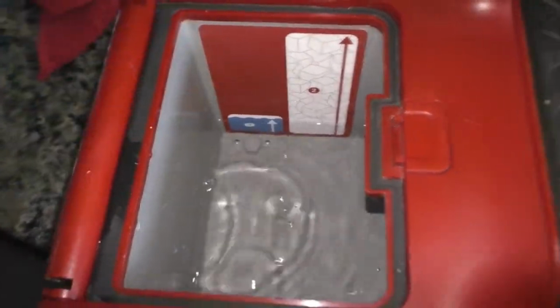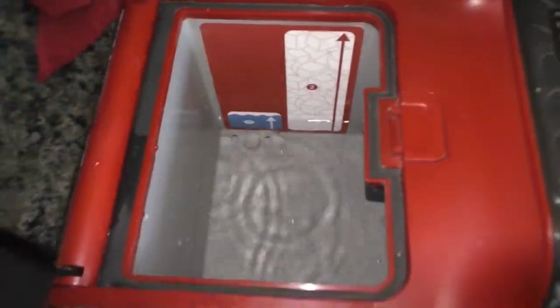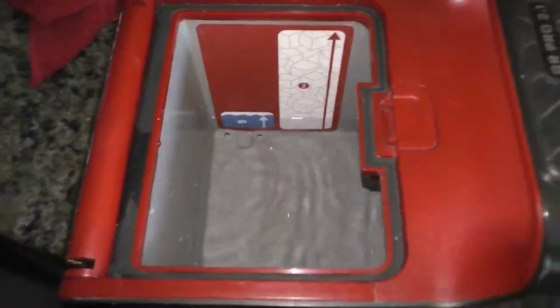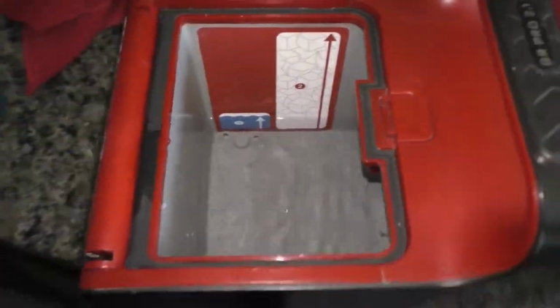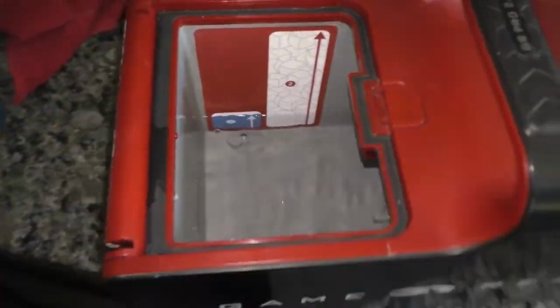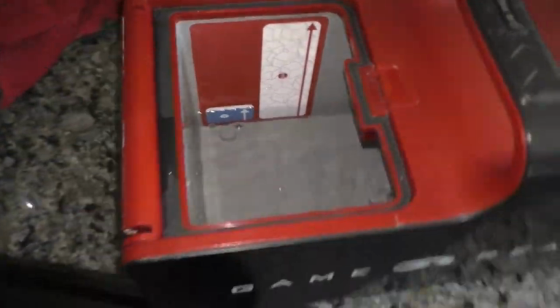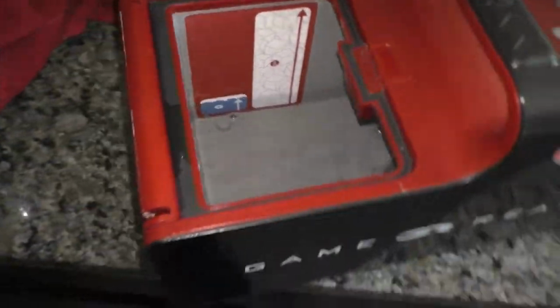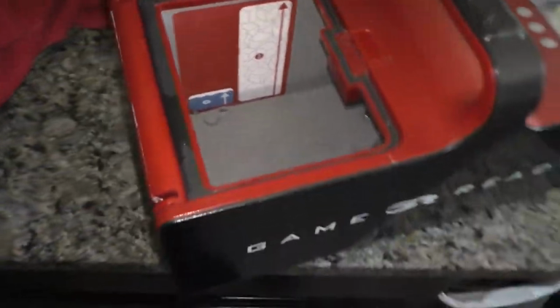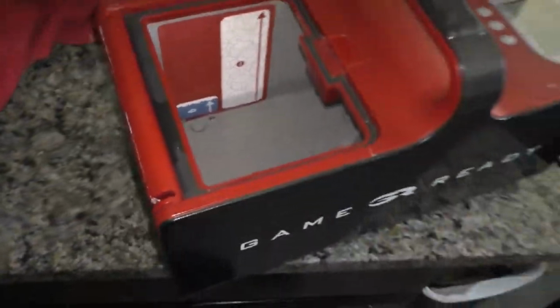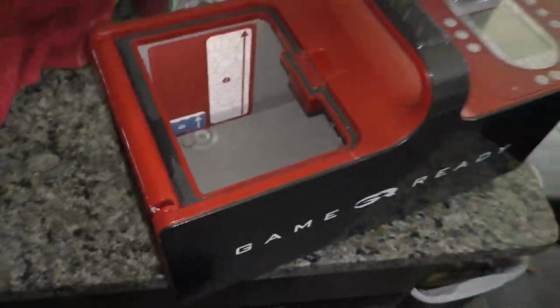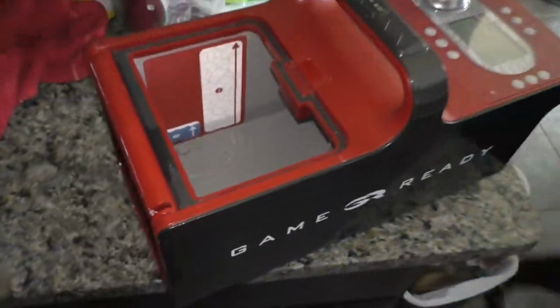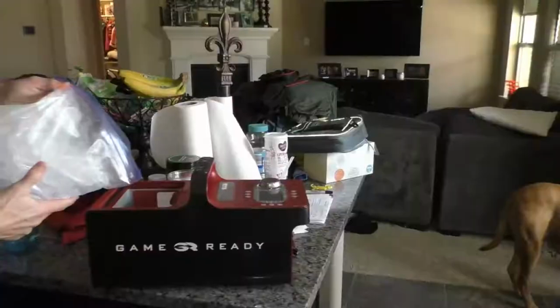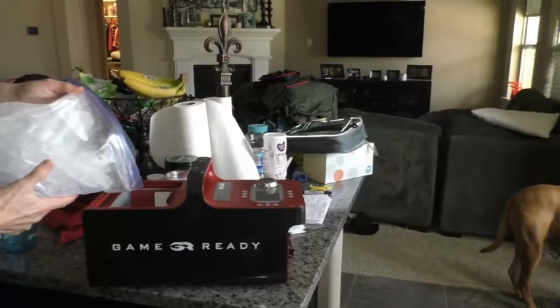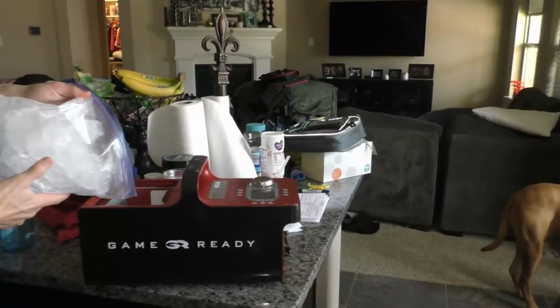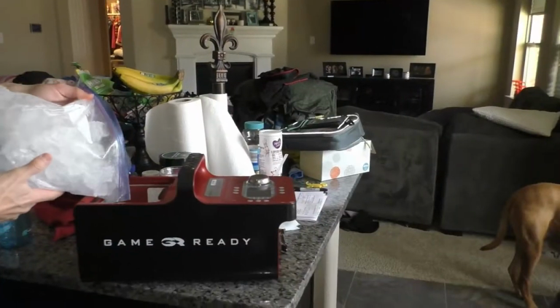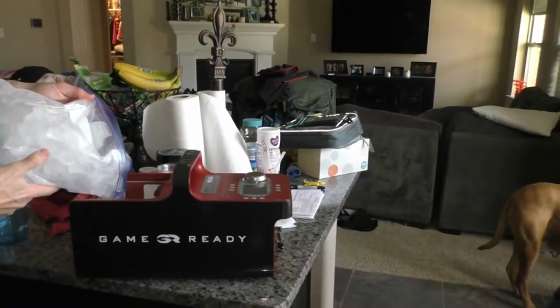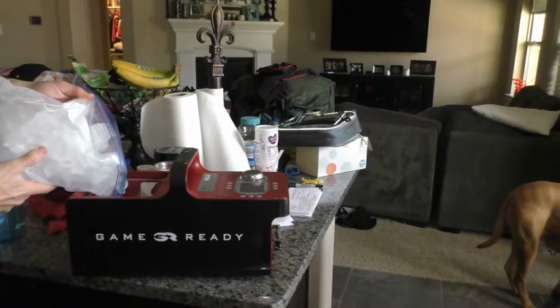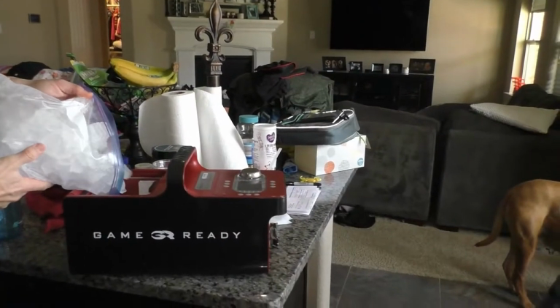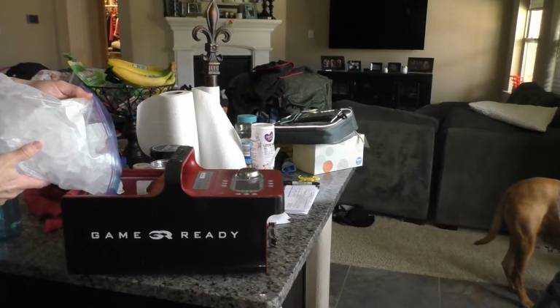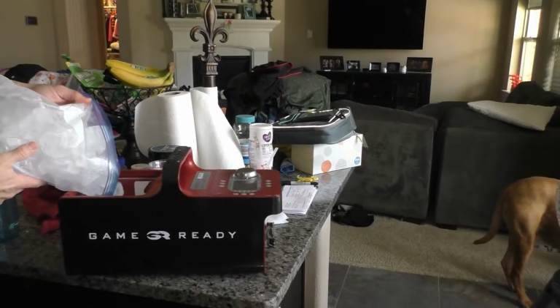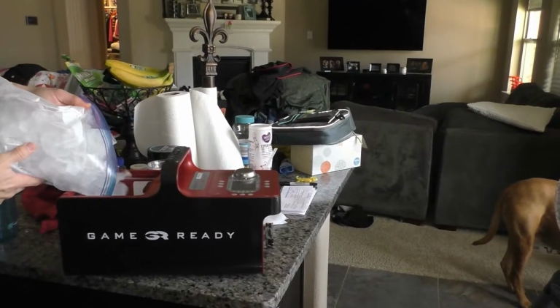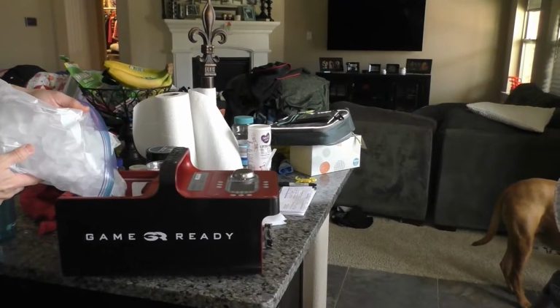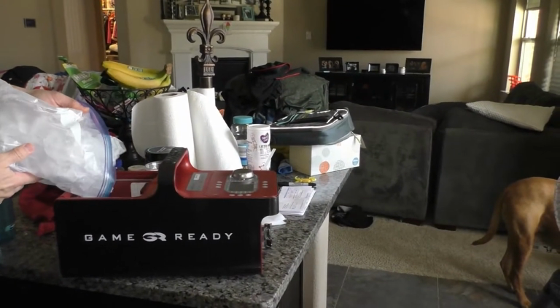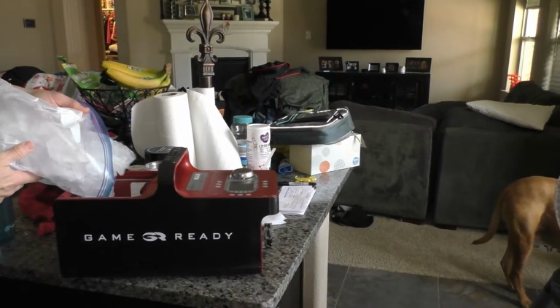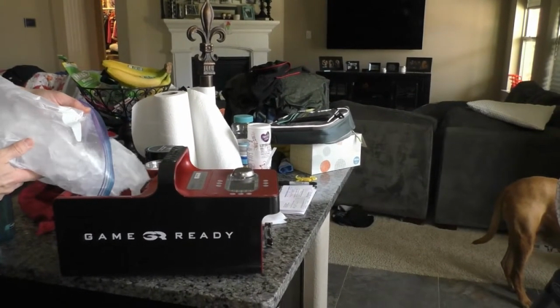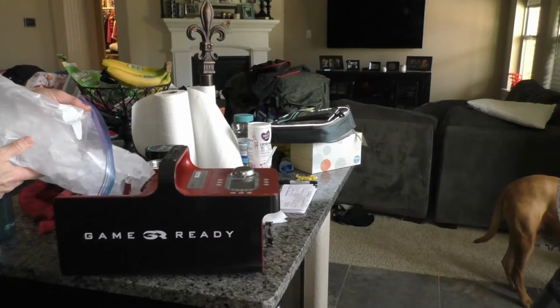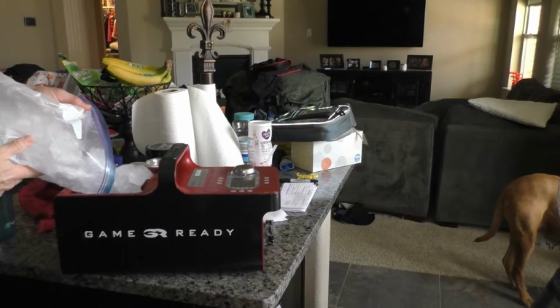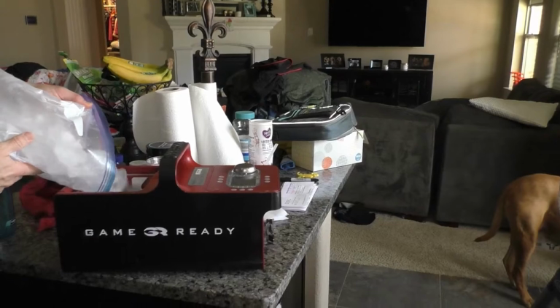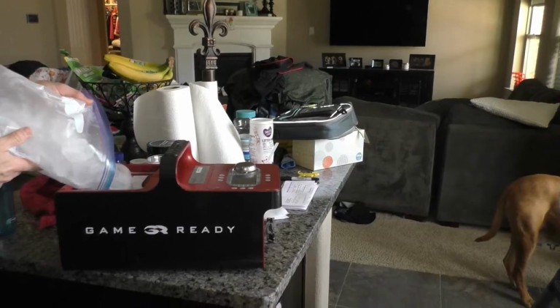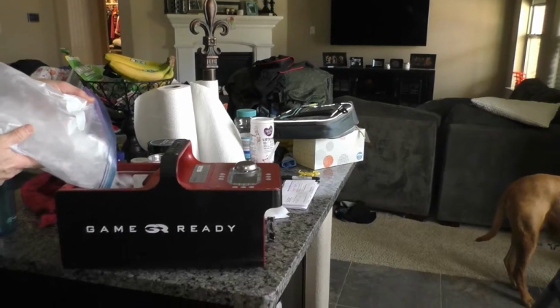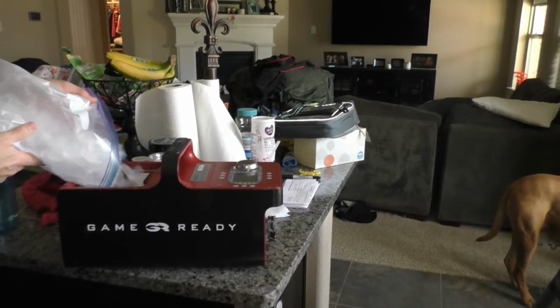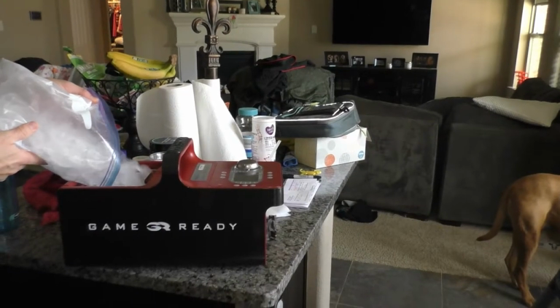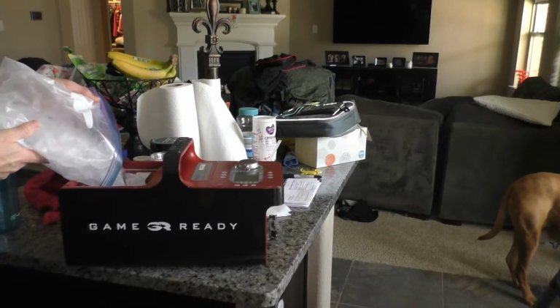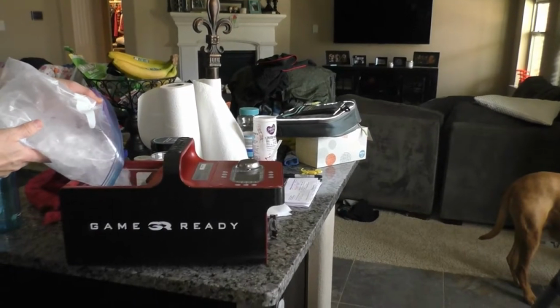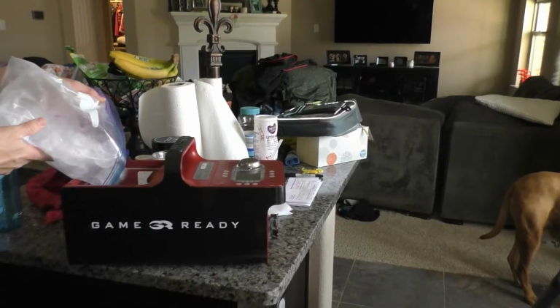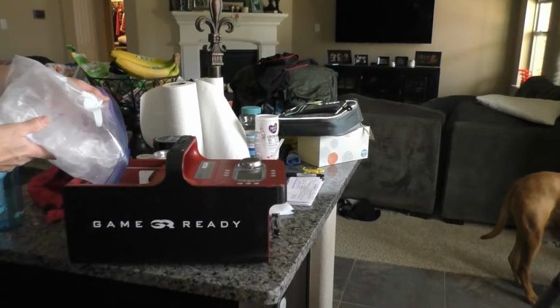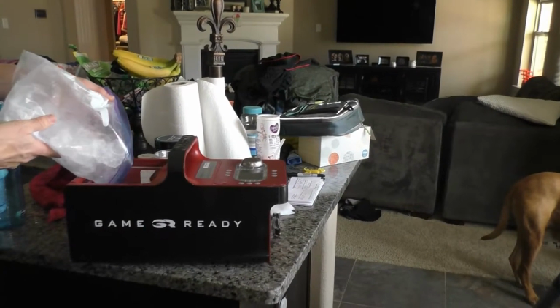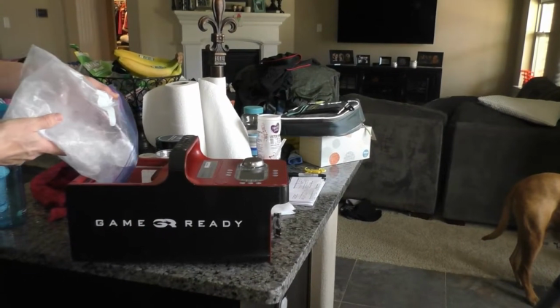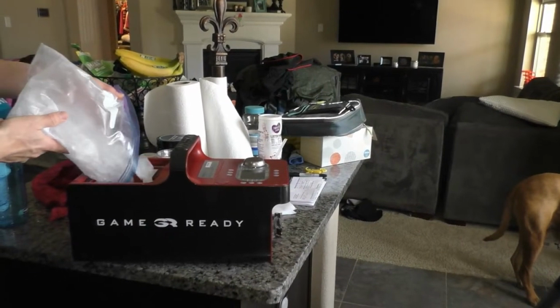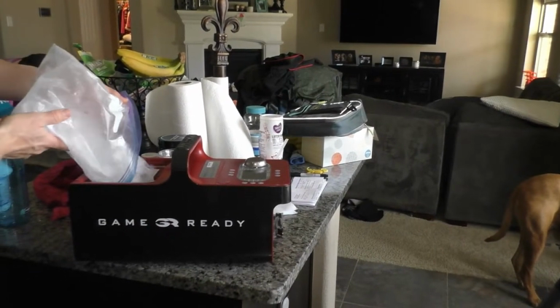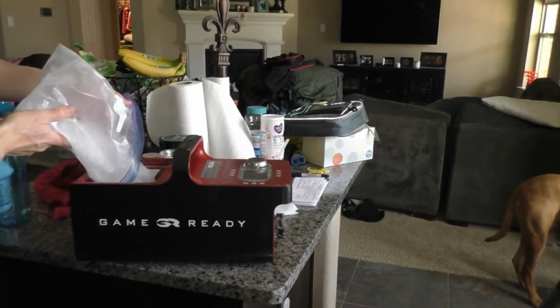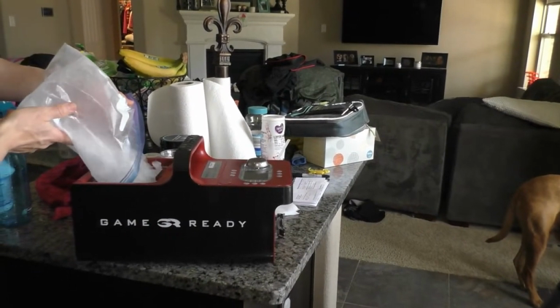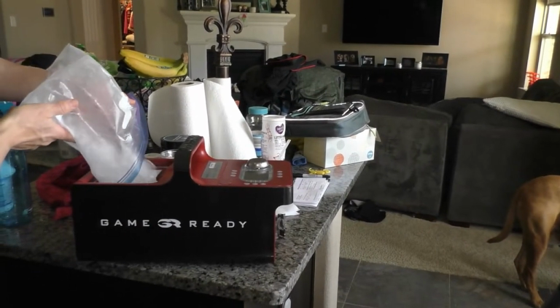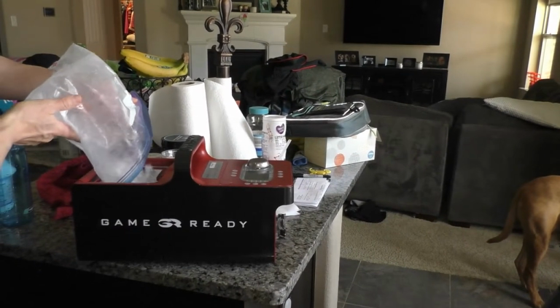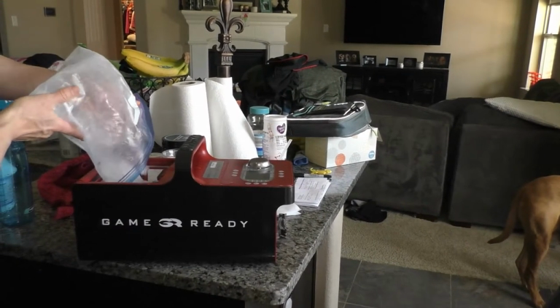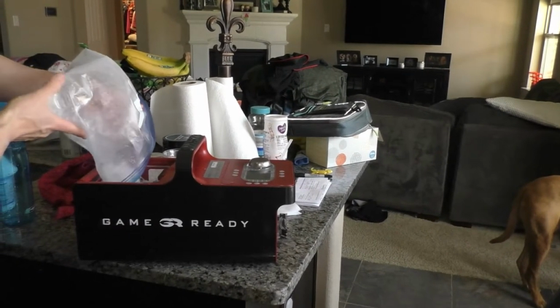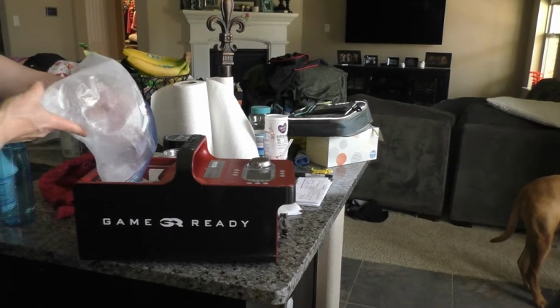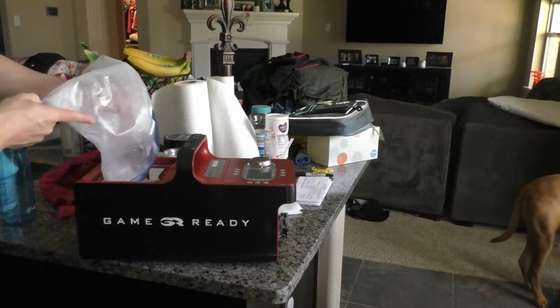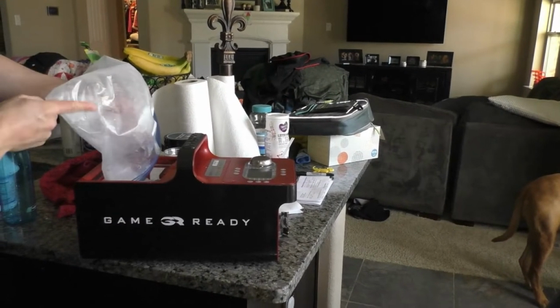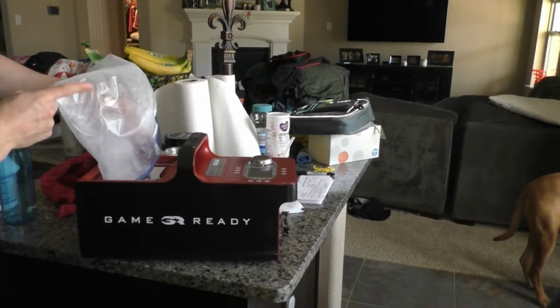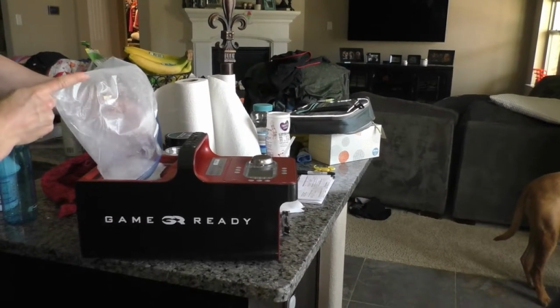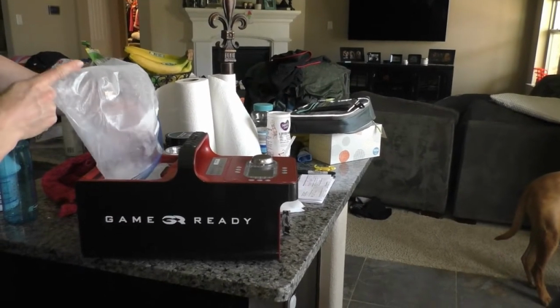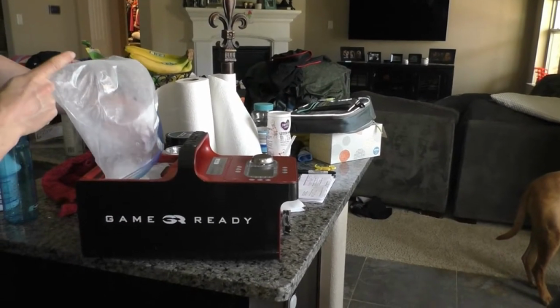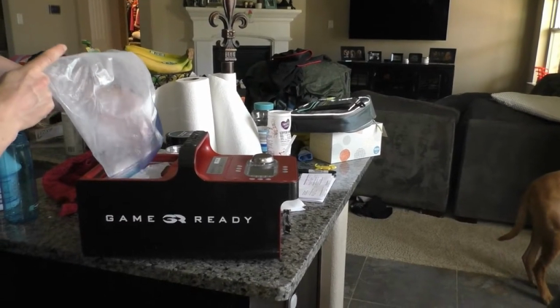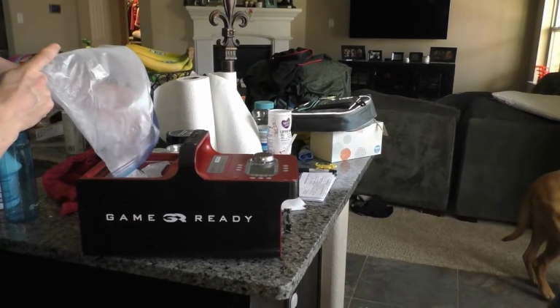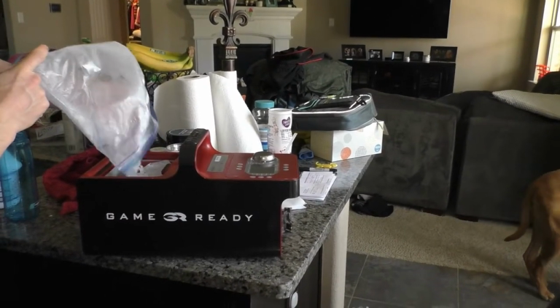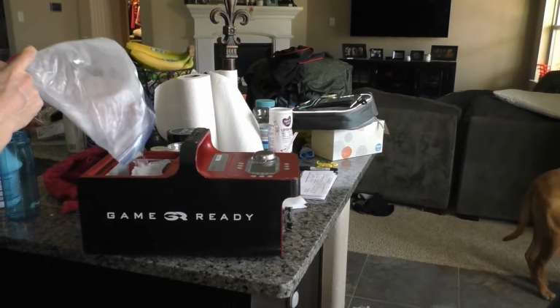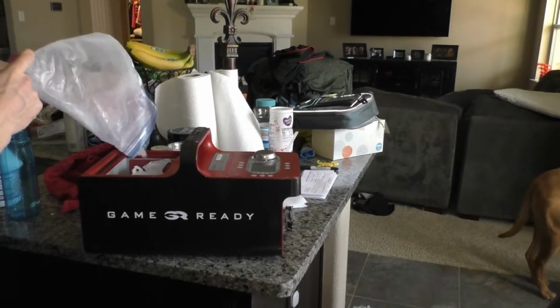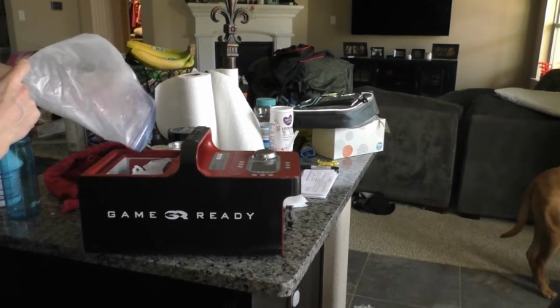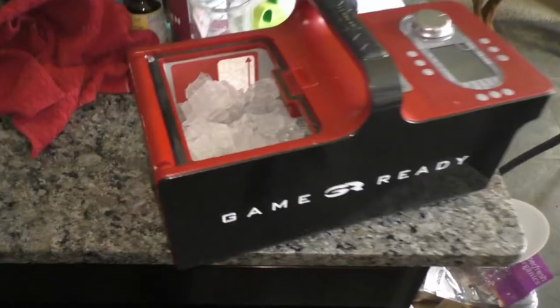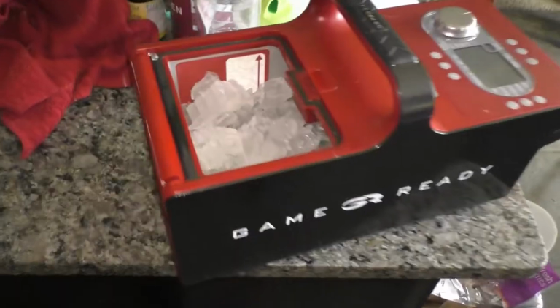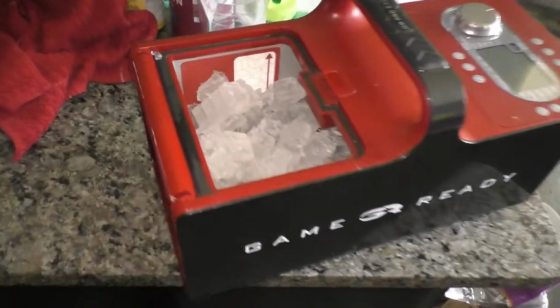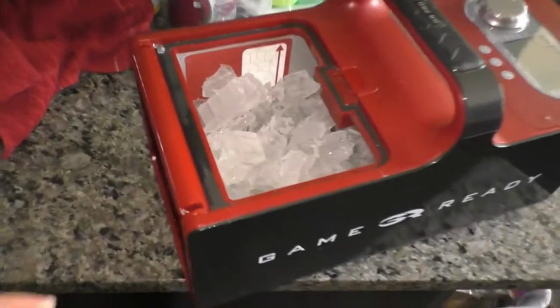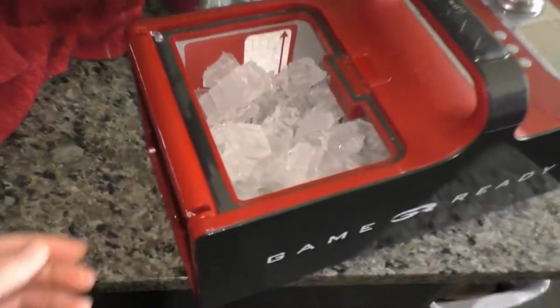After that, you pour in the ice. I like to pour it all the way to the top so I can use it several times throughout the day.